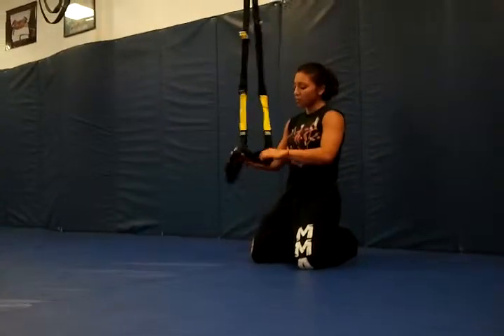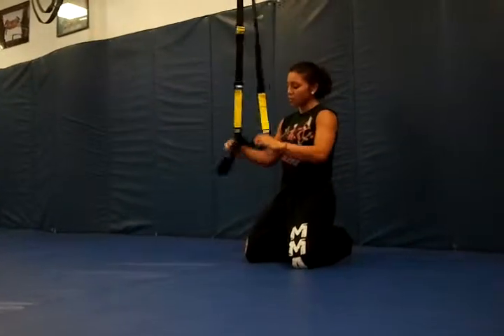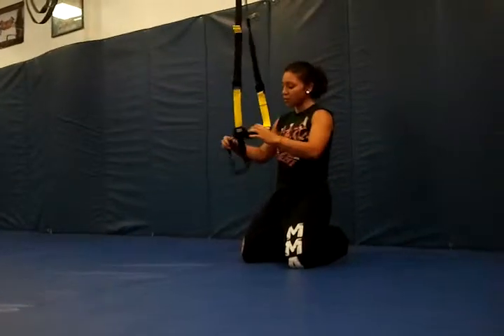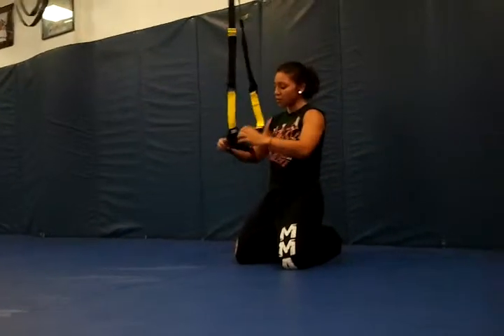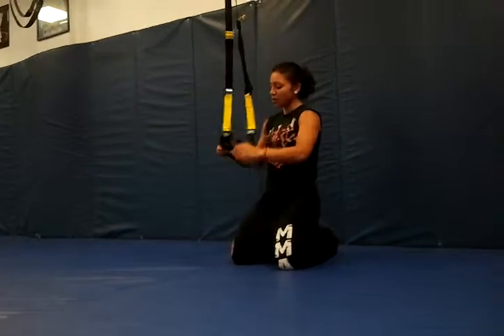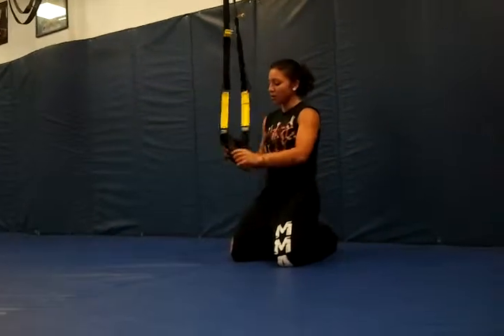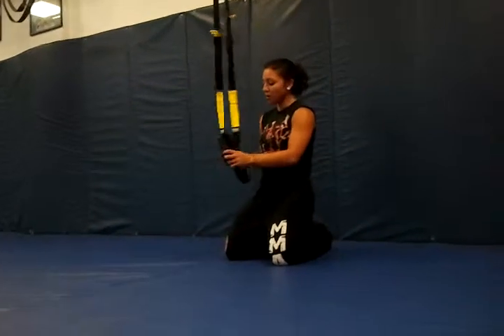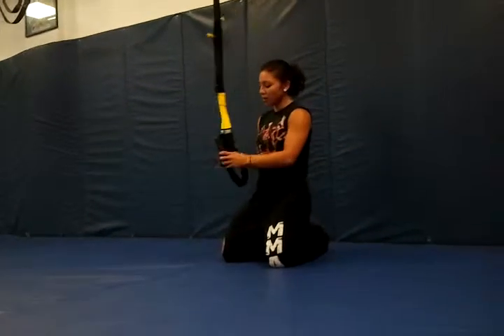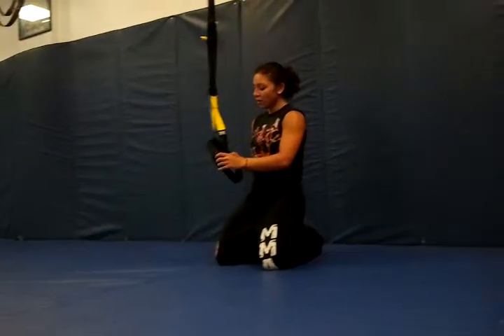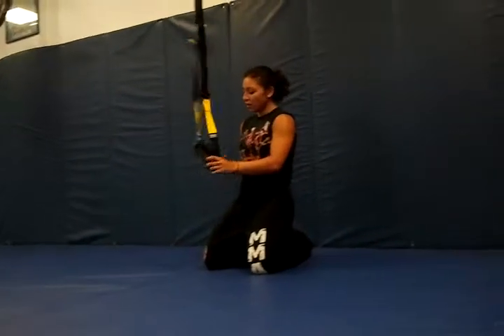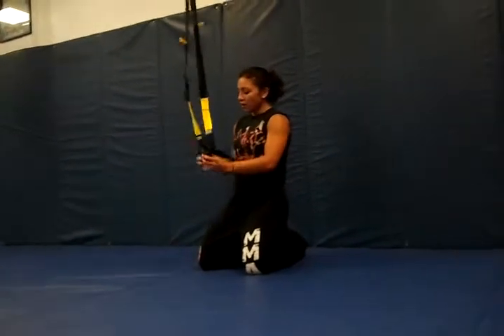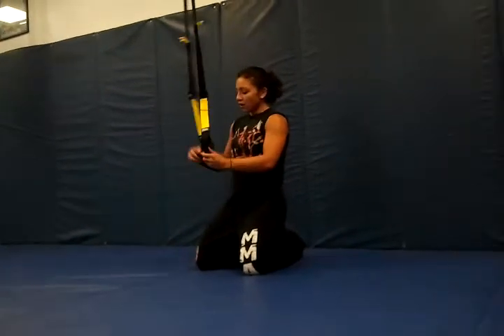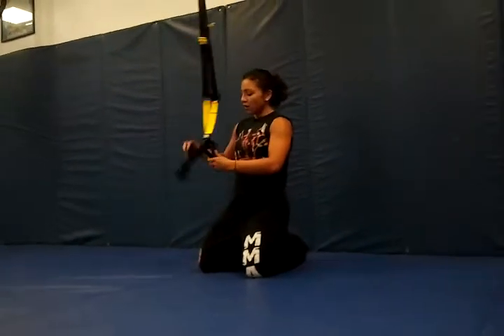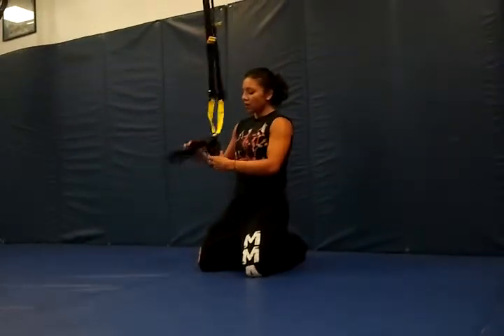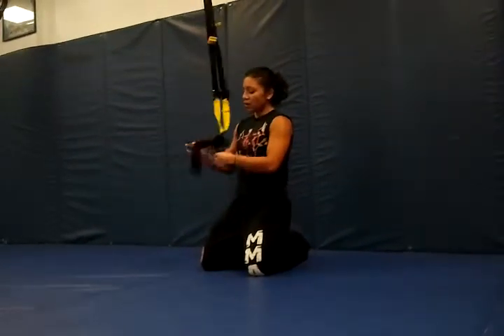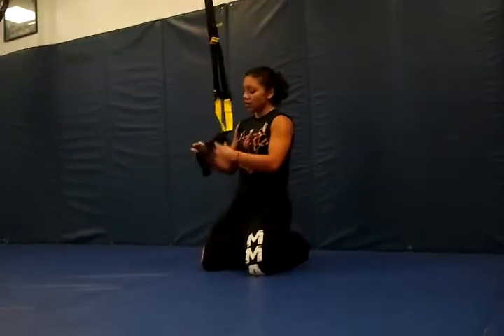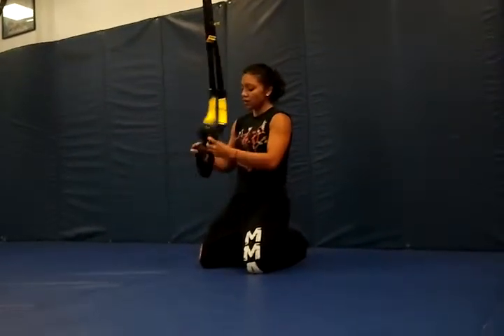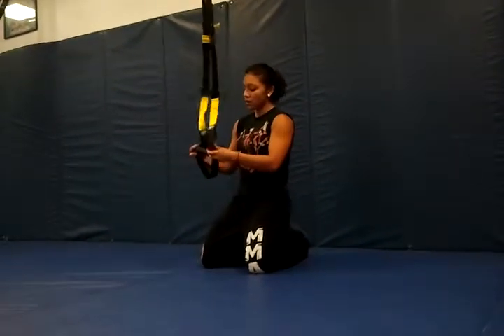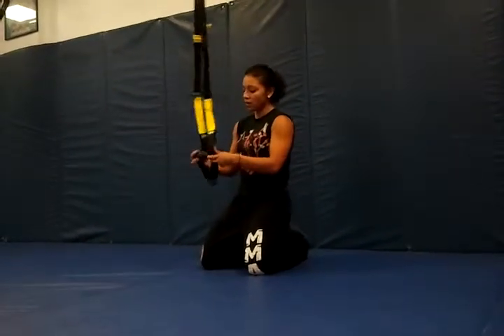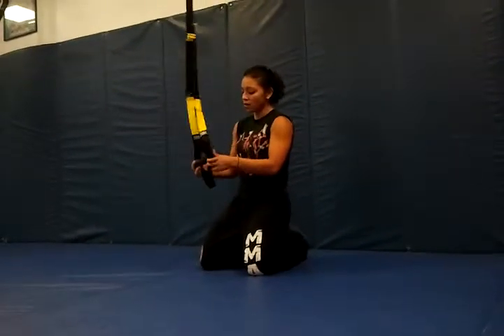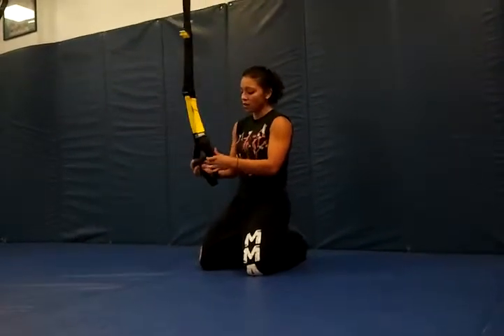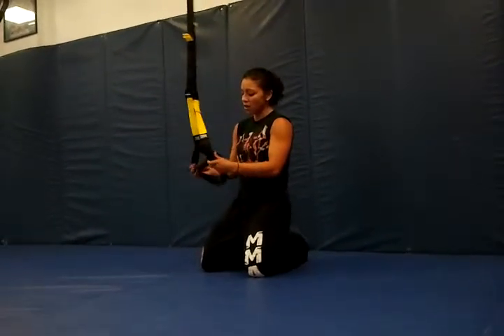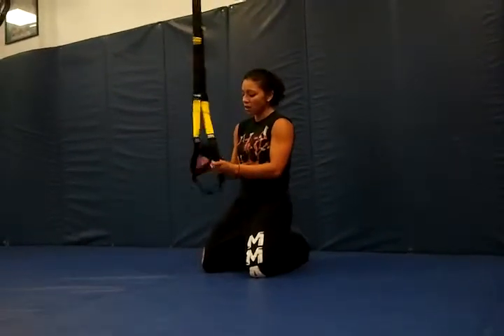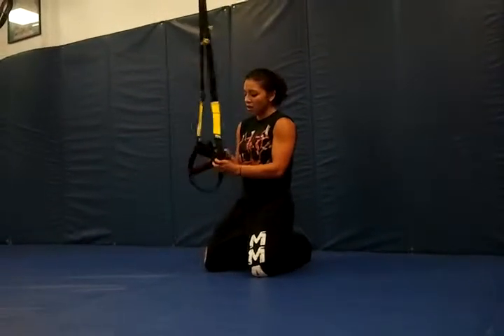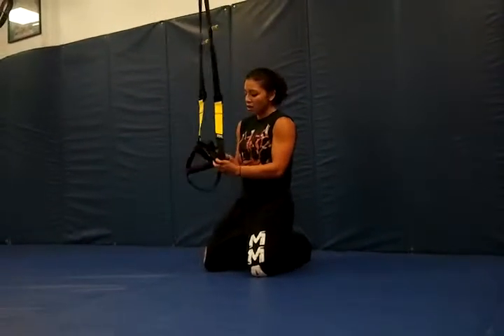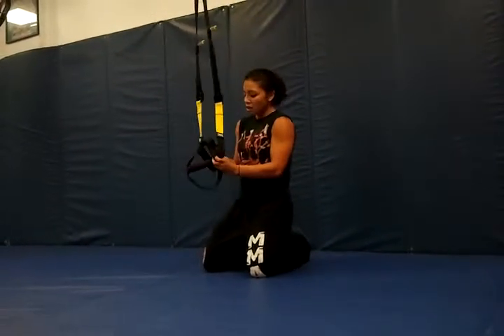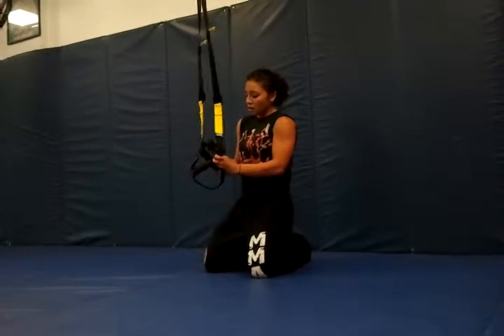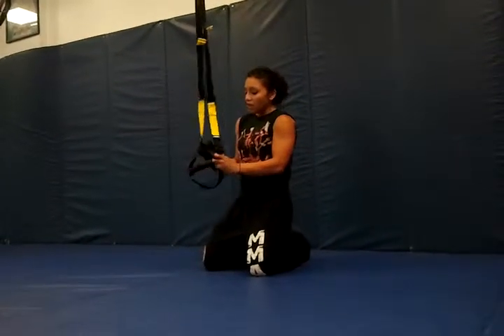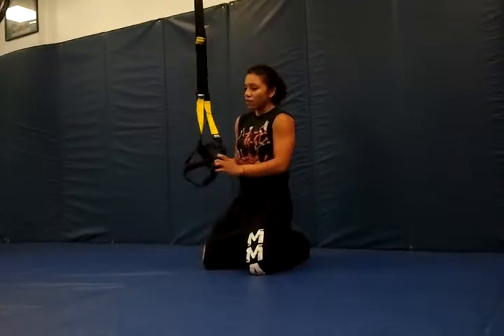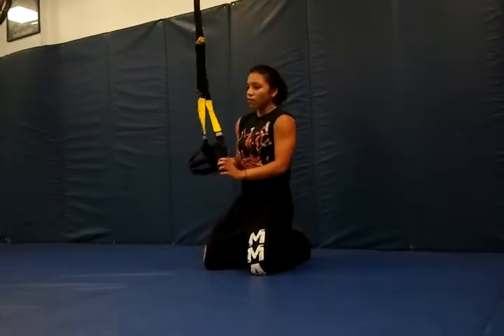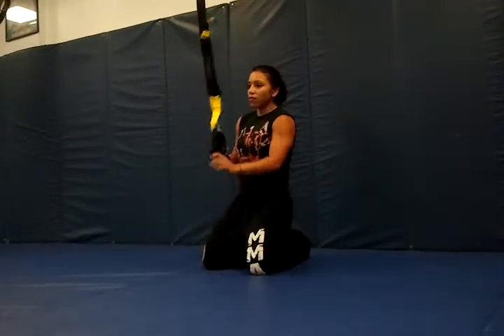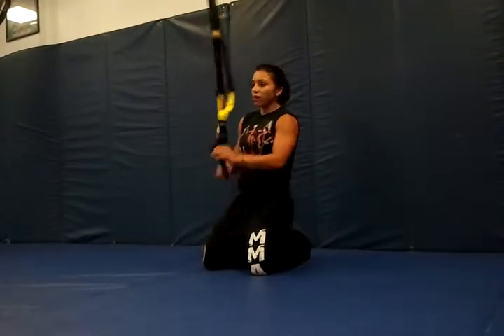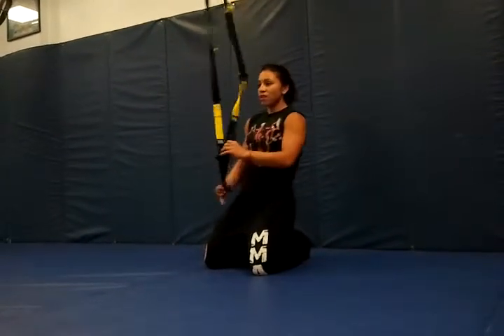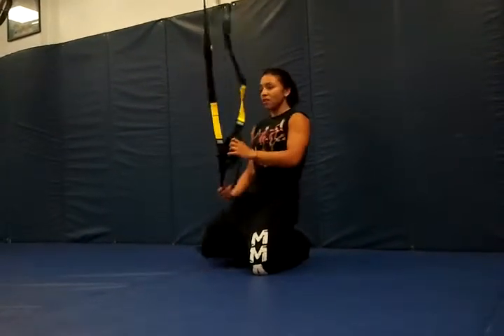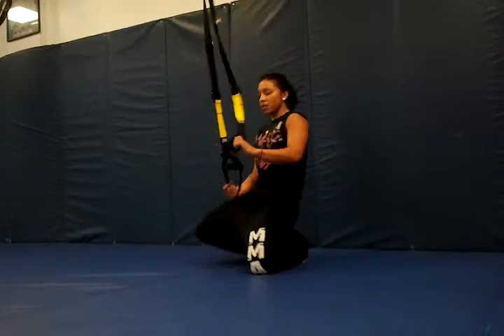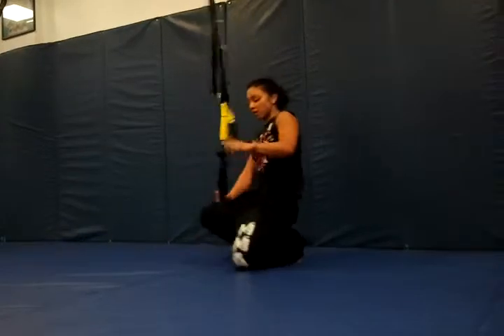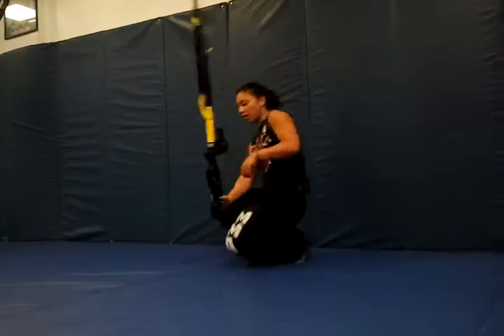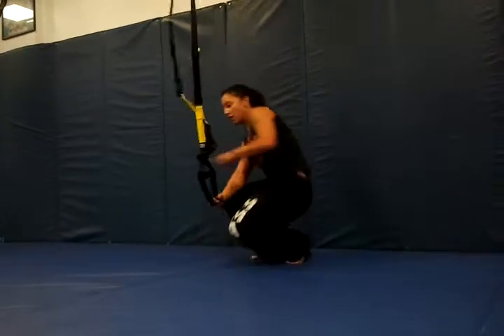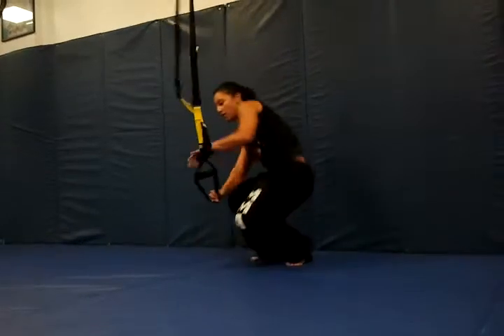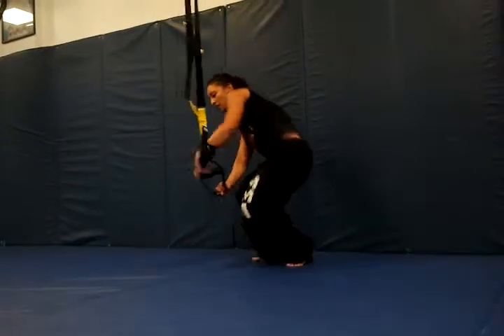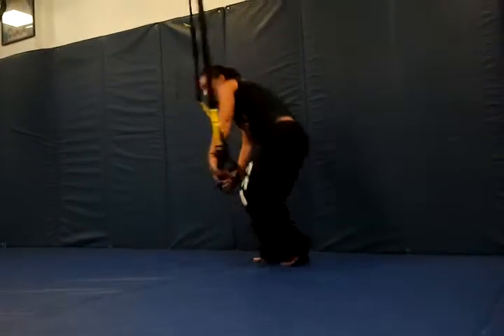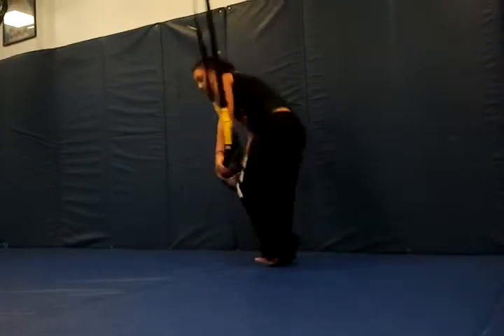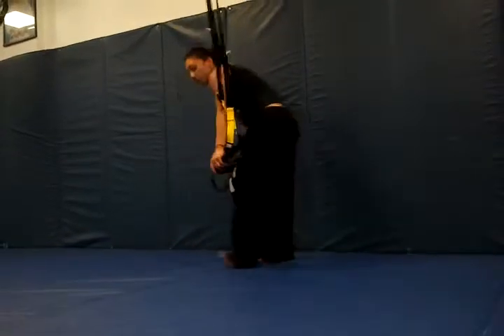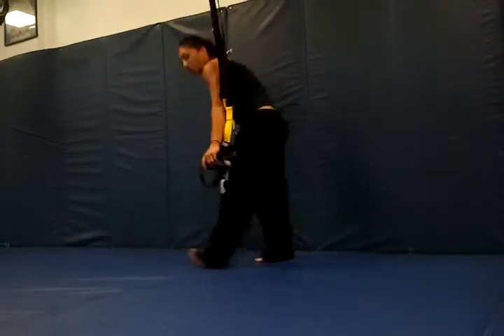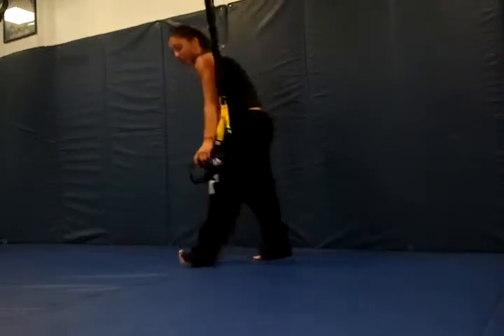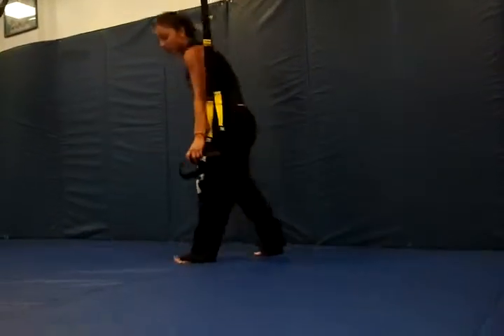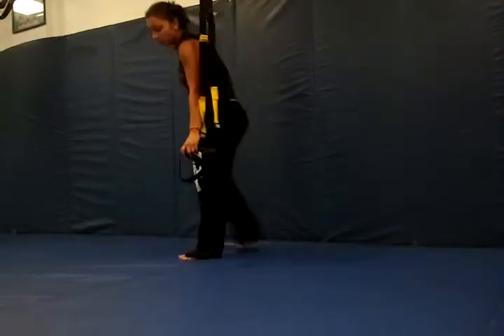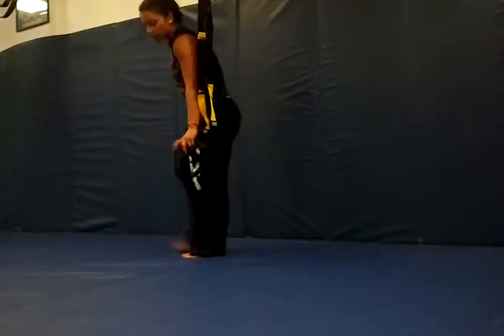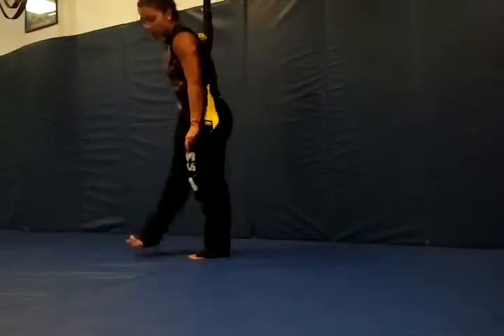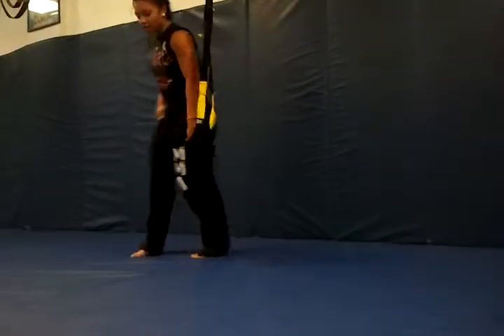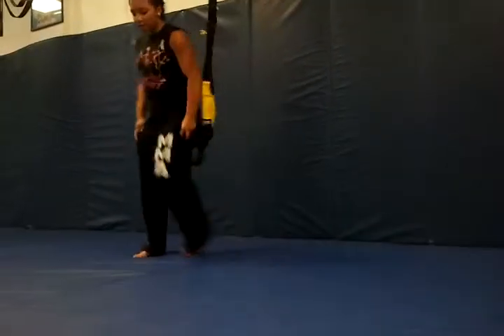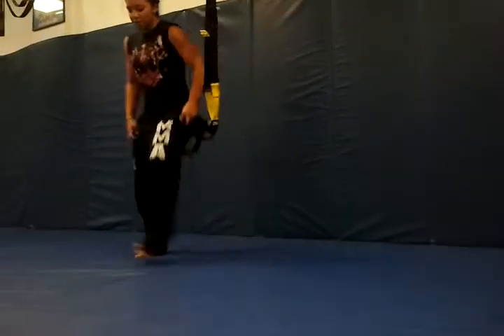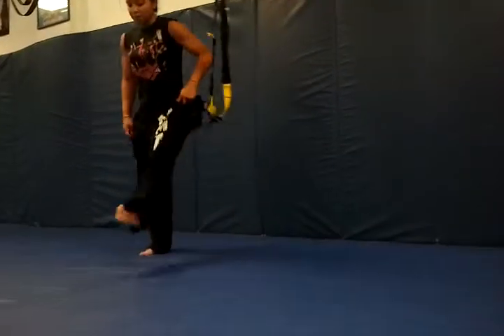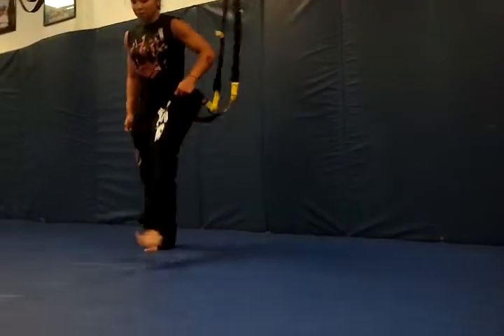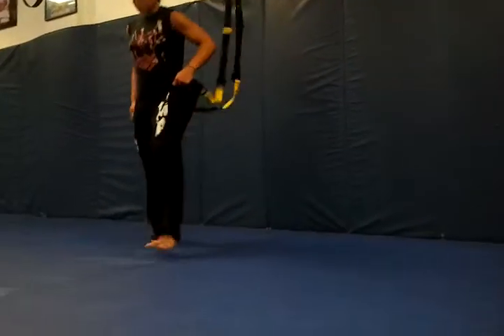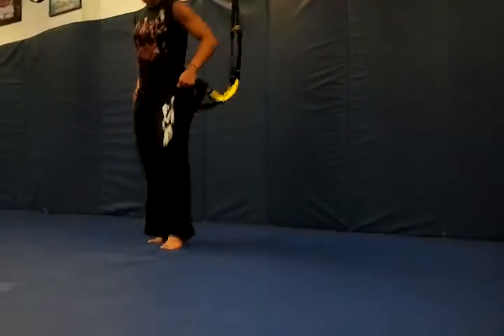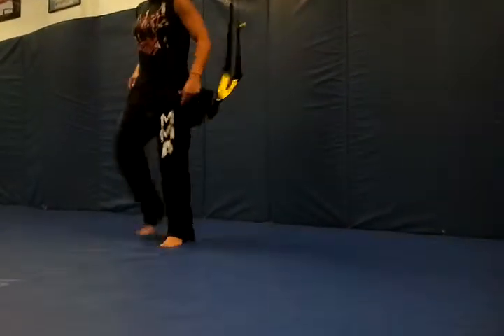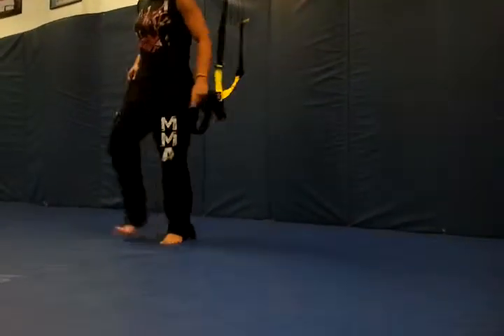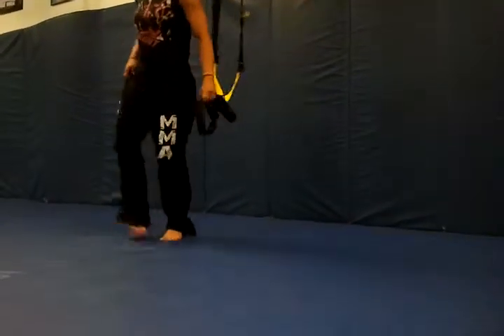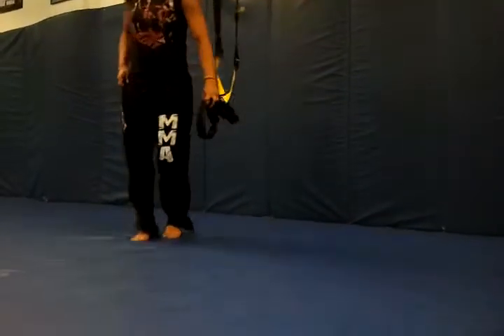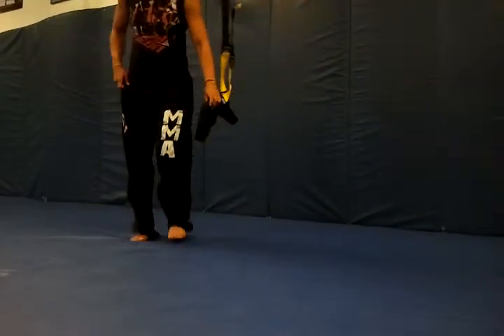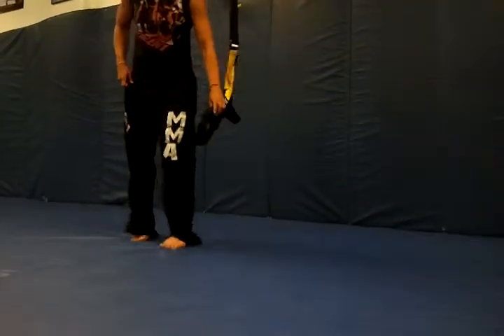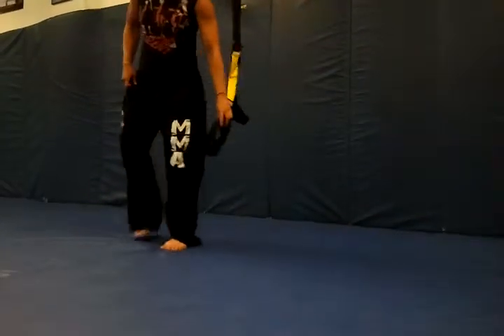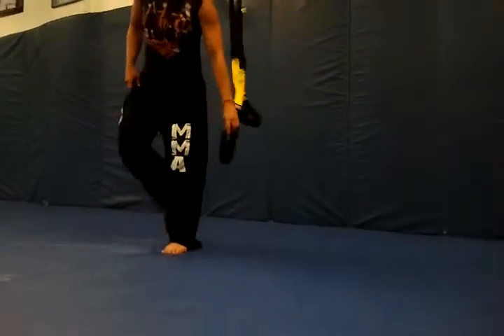Double loop. Right there. One foot. One foot. This is great for stability, especially since you guys are always on your feet.